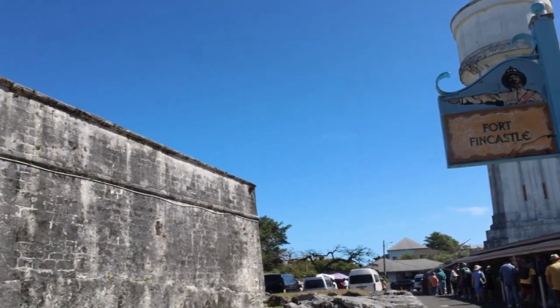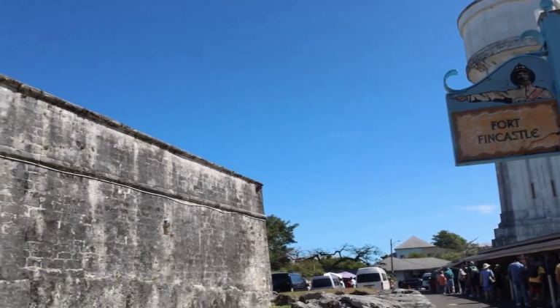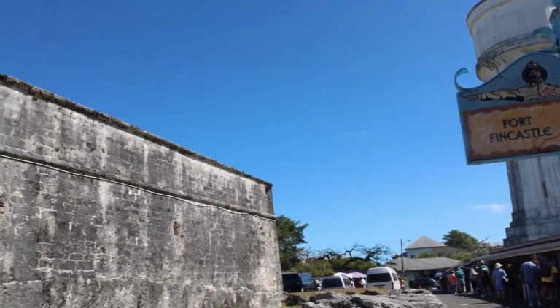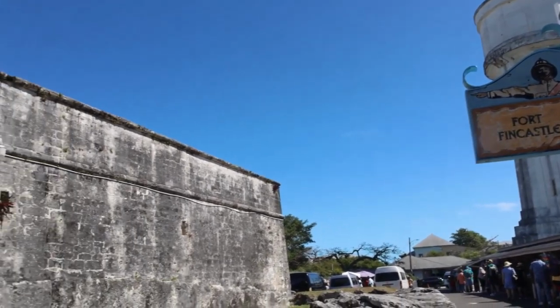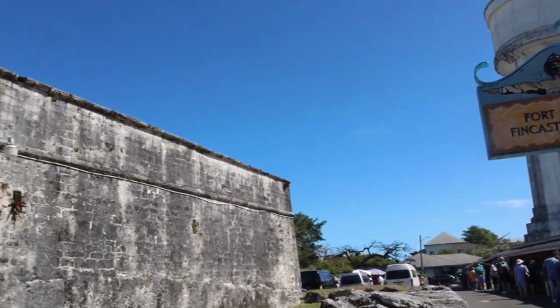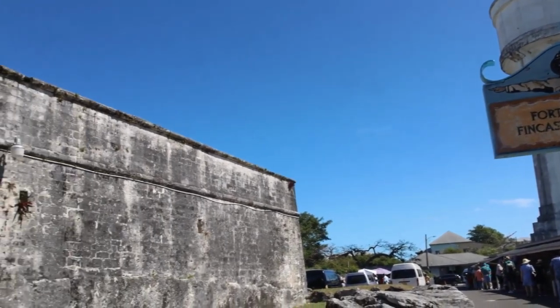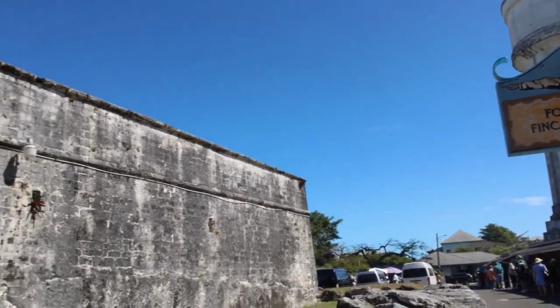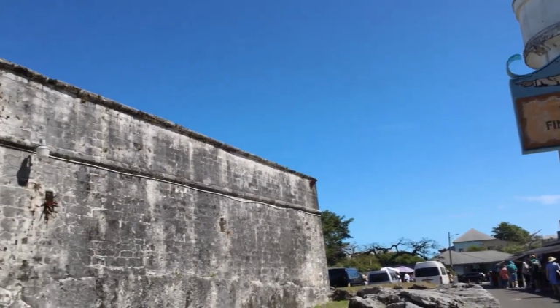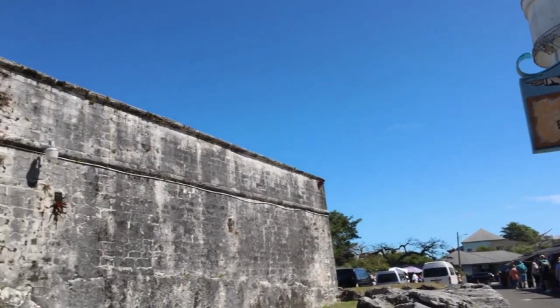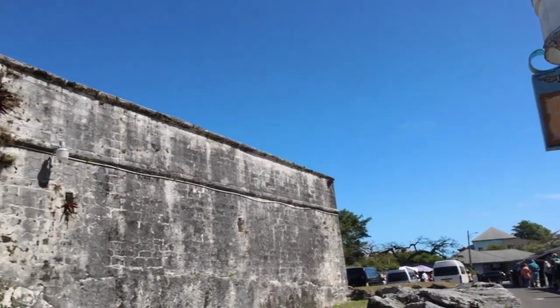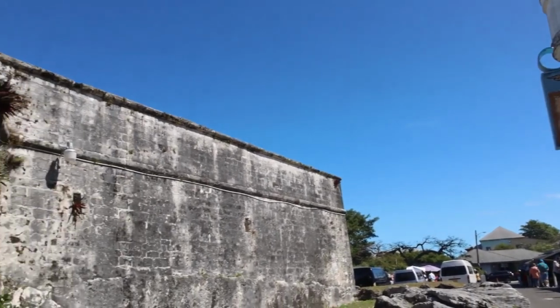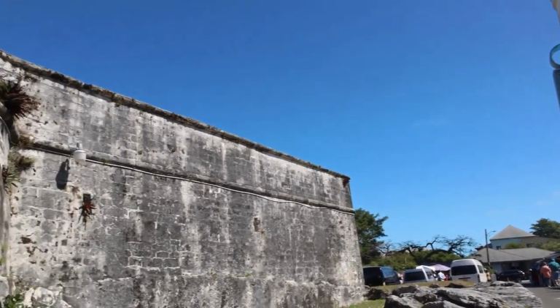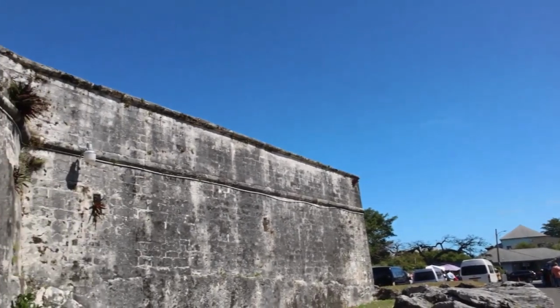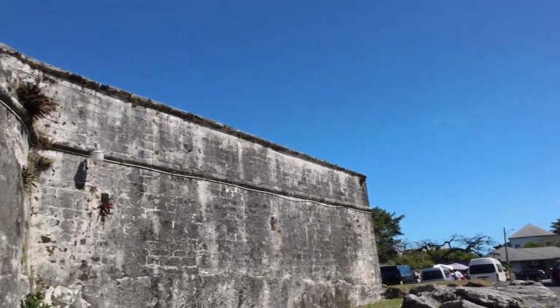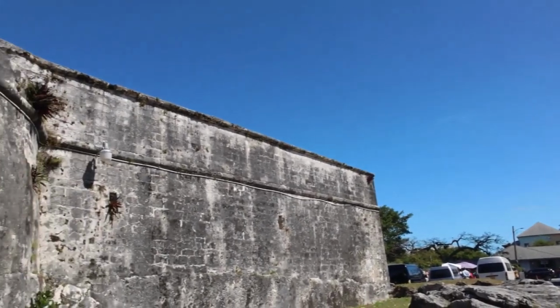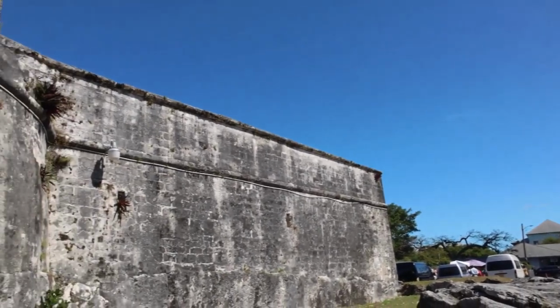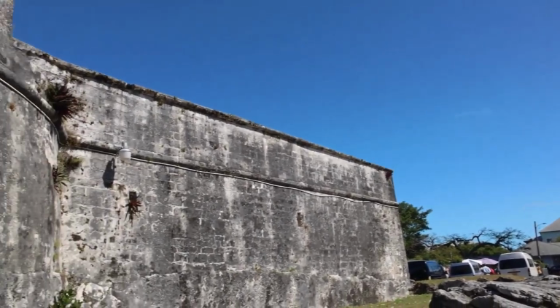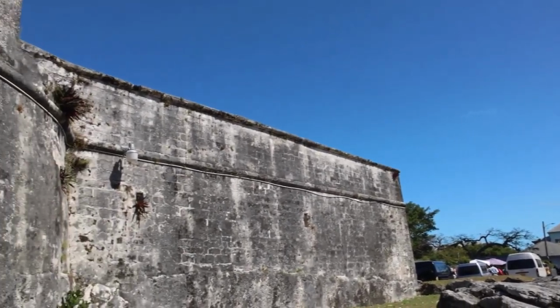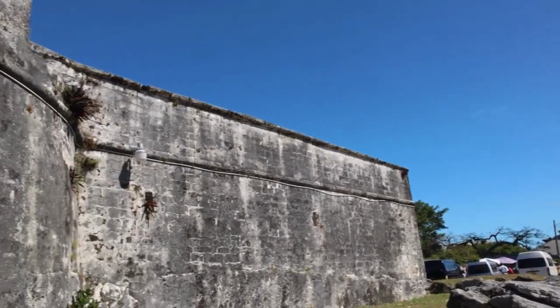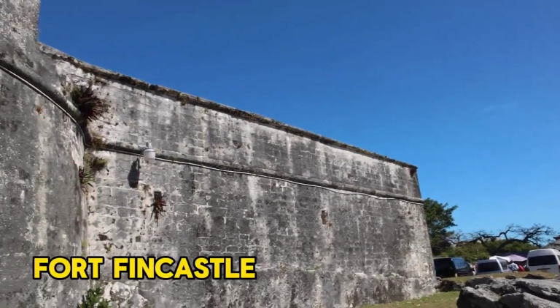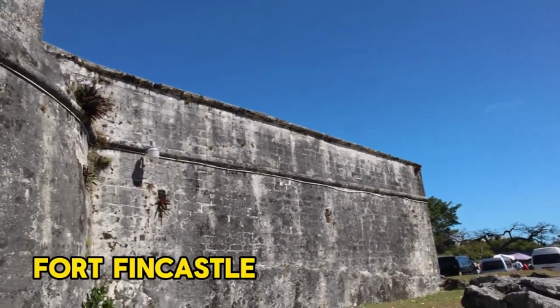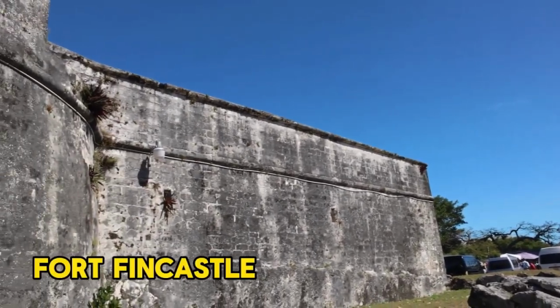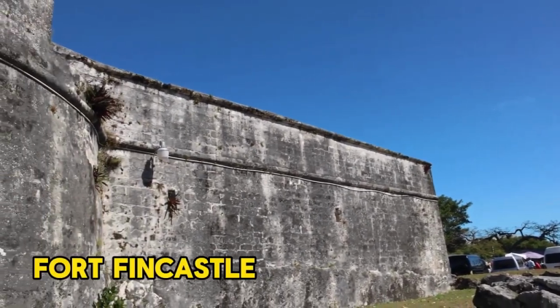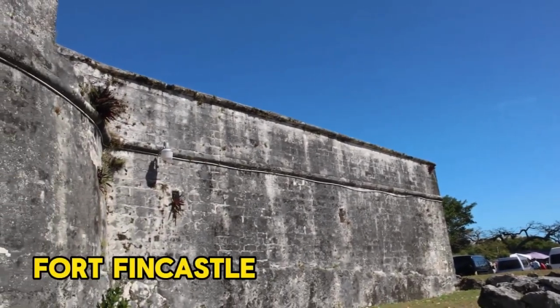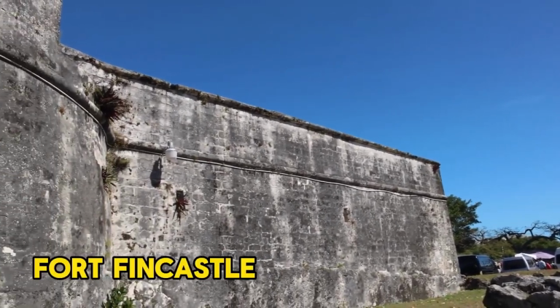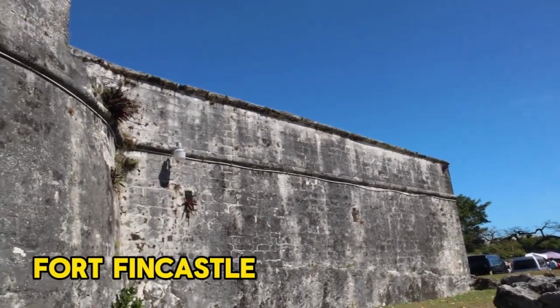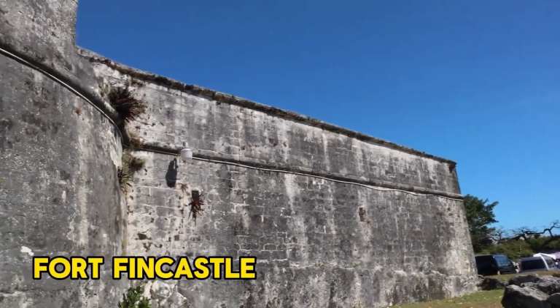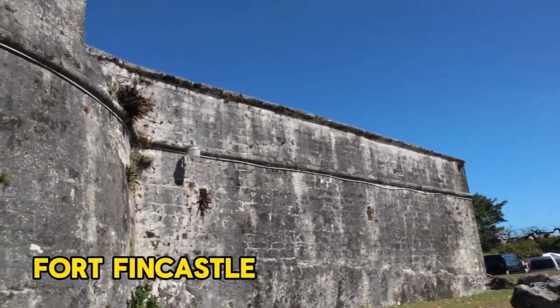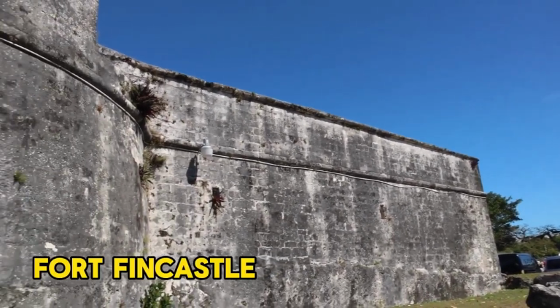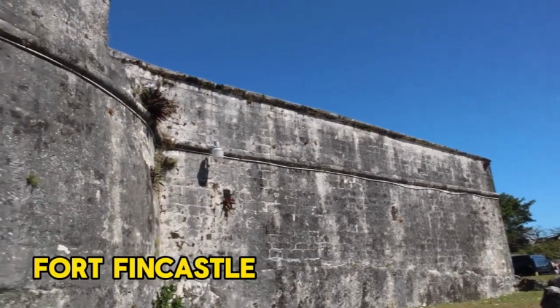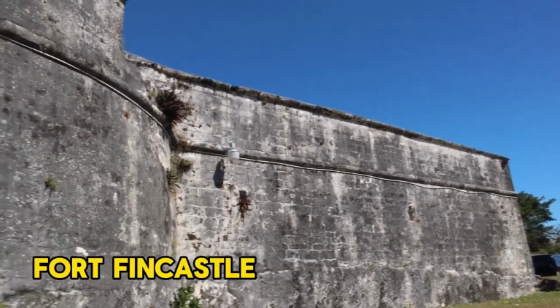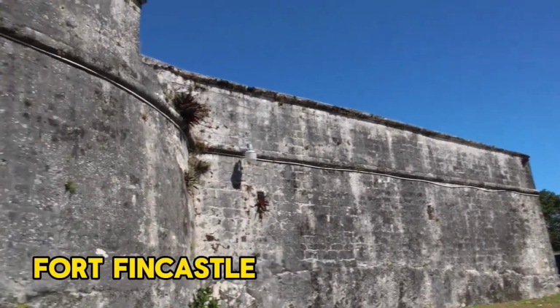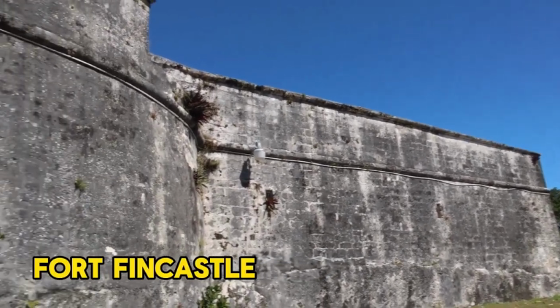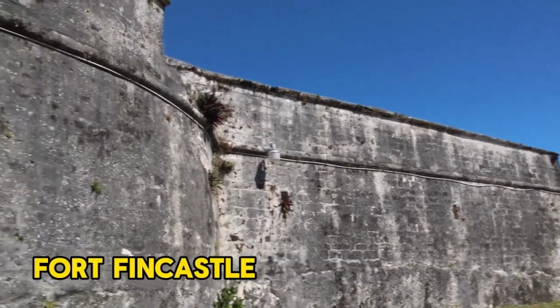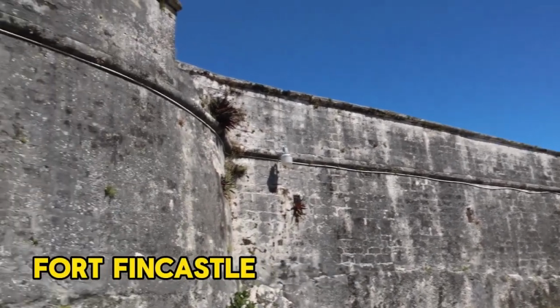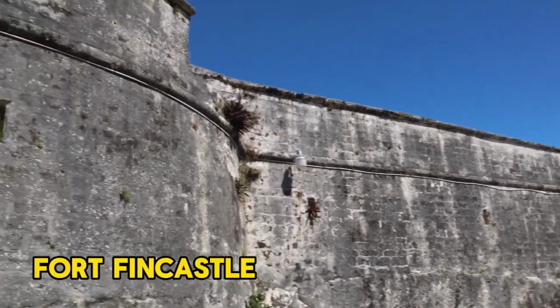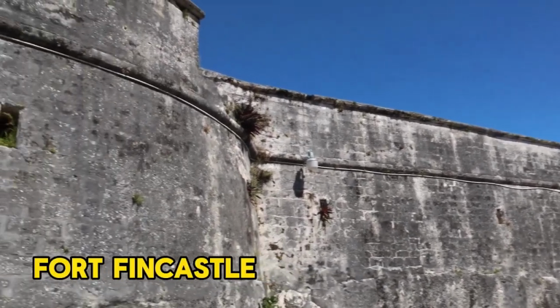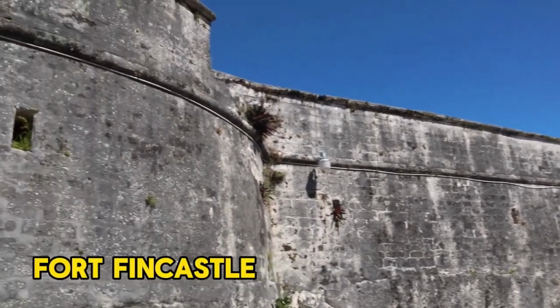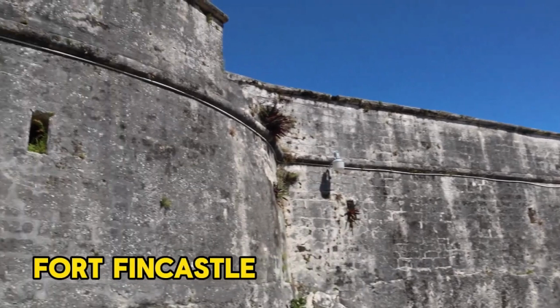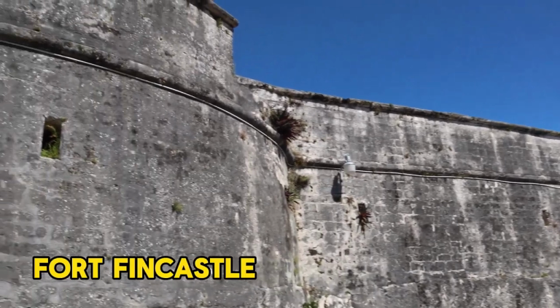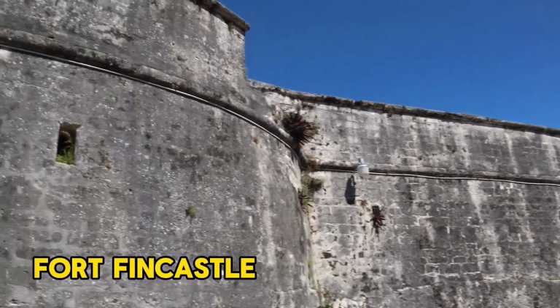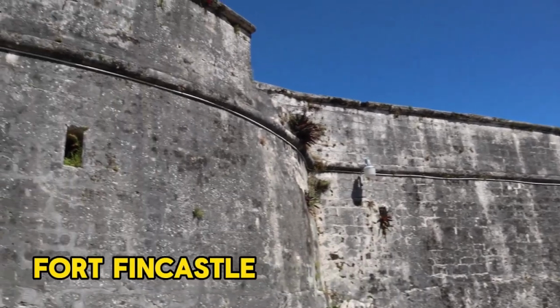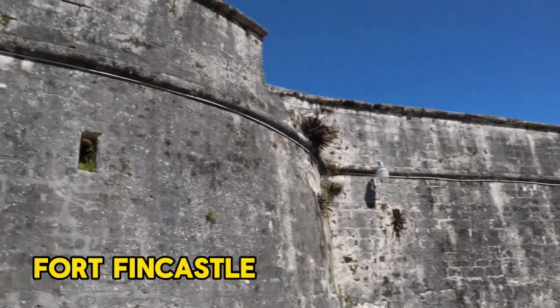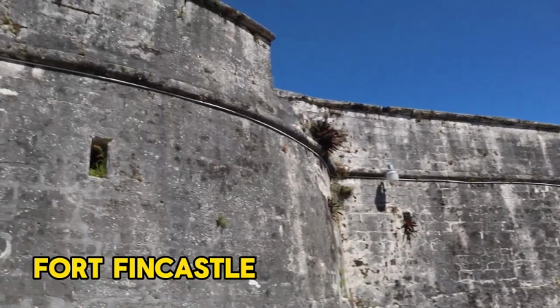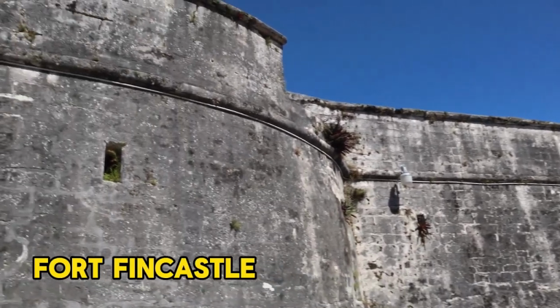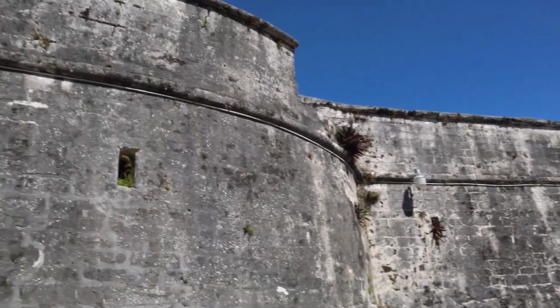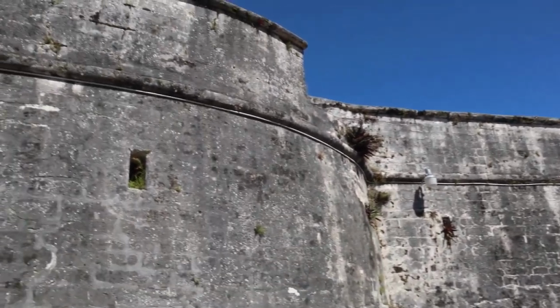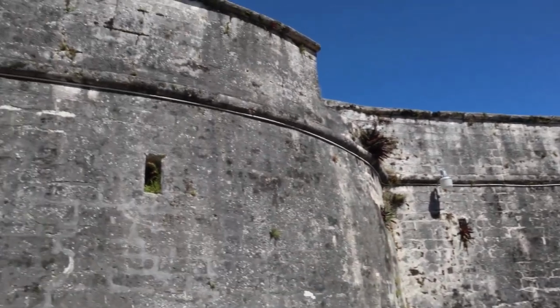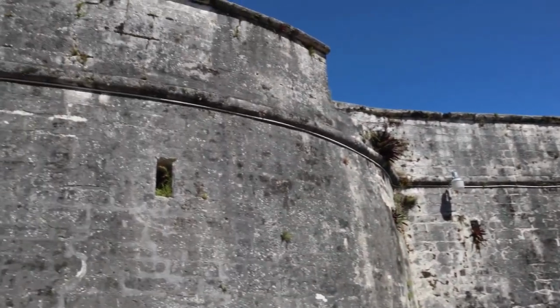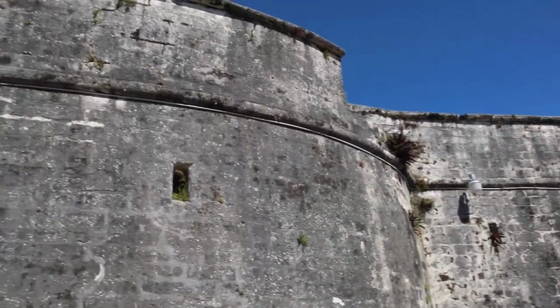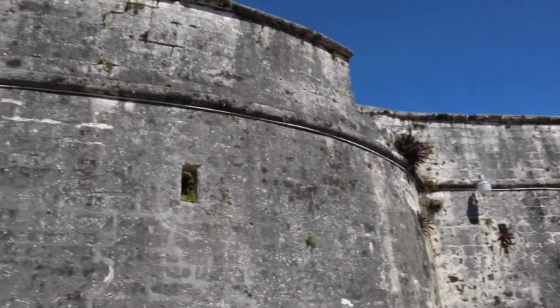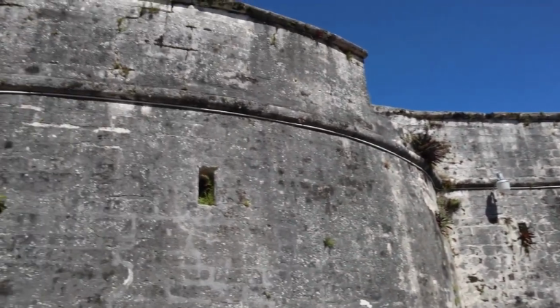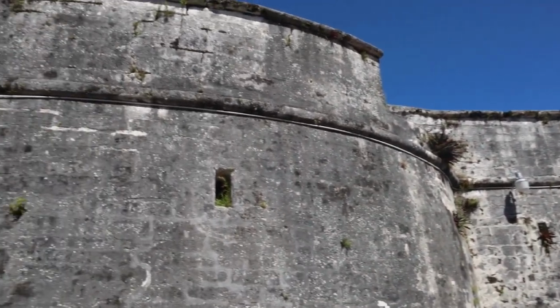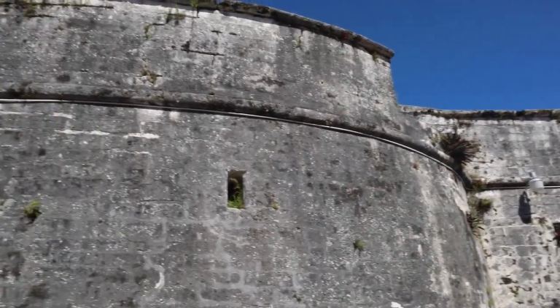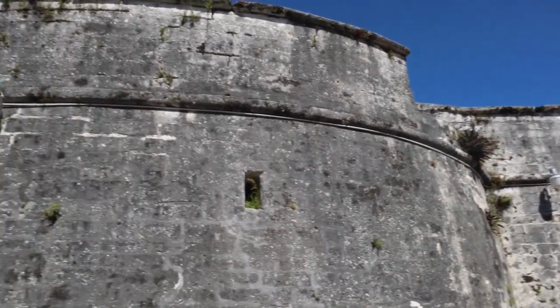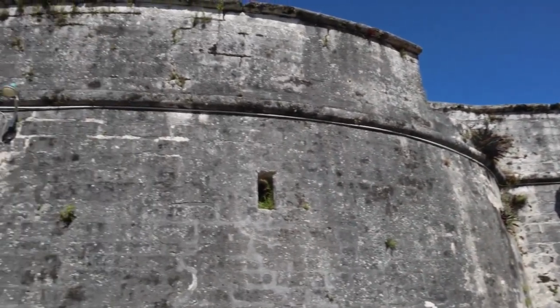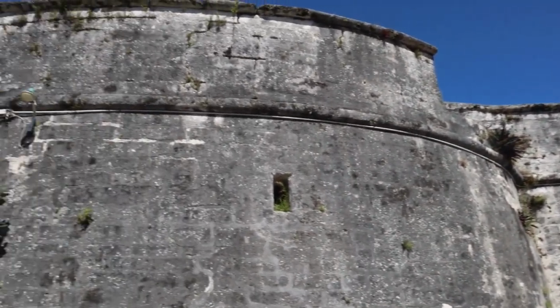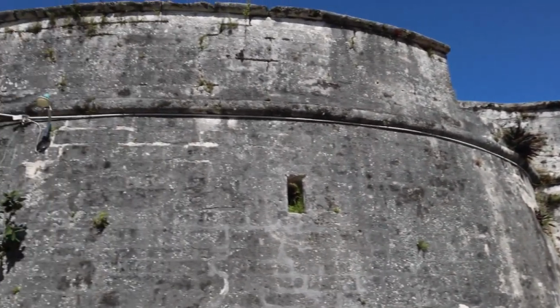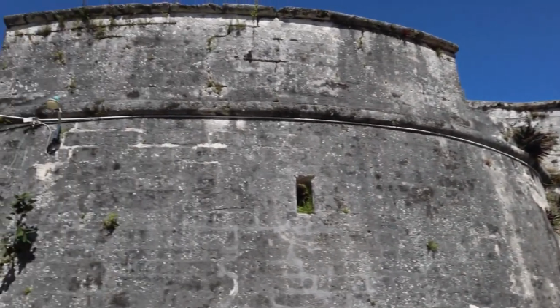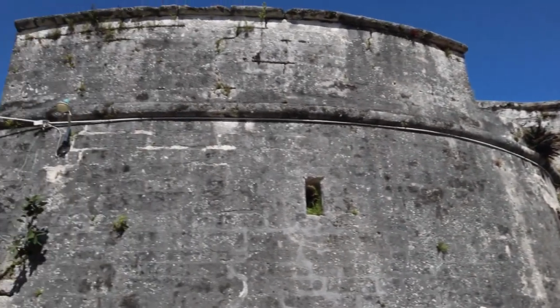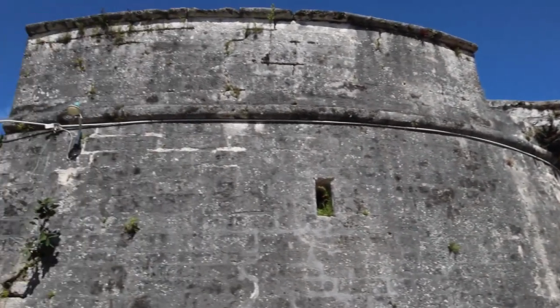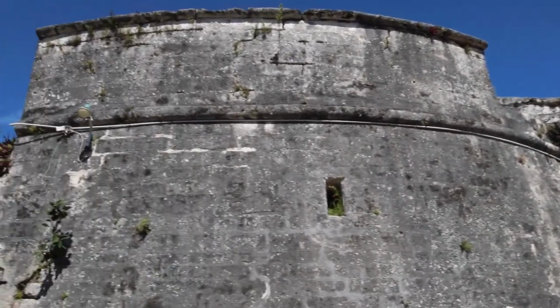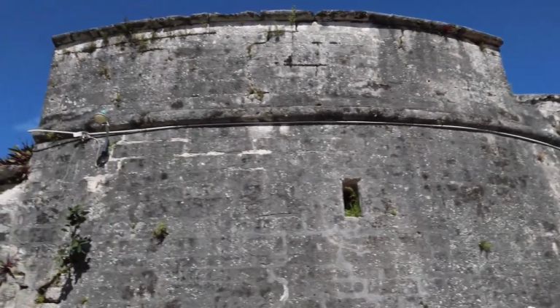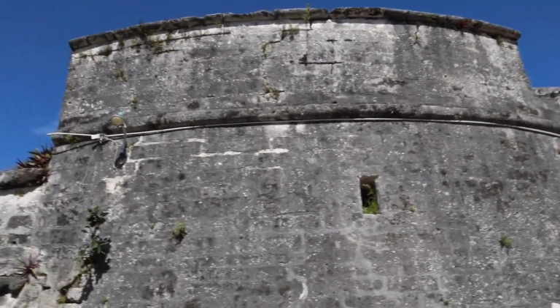Exploring Fort Fincastle is highly recommended, but the true highlight lies in the panoramic views of Nassau and the ocean it provides.